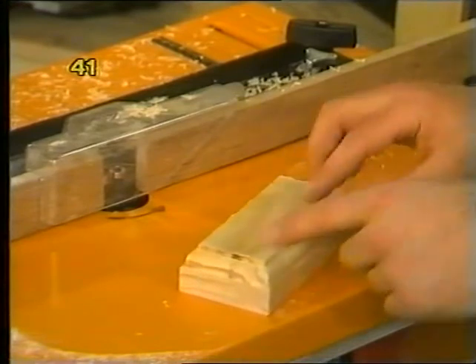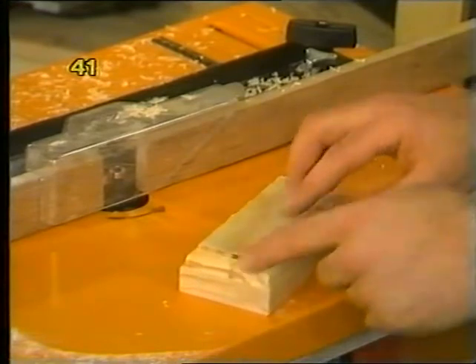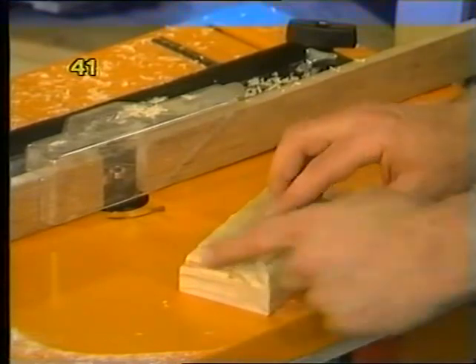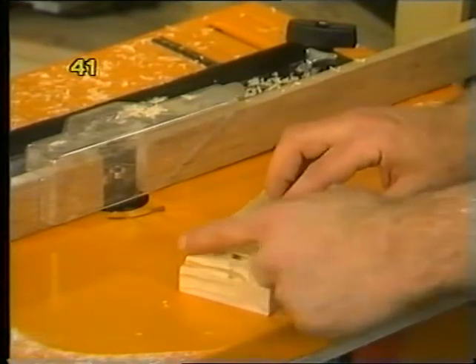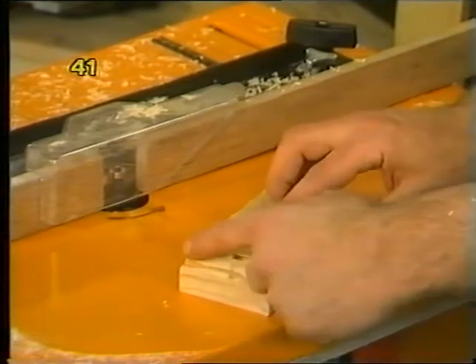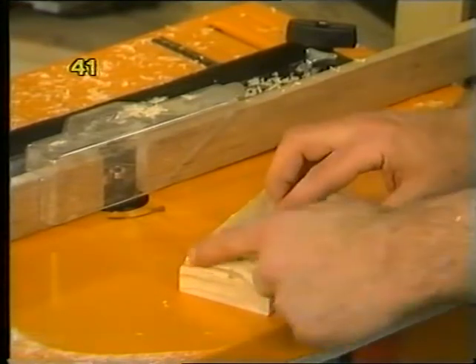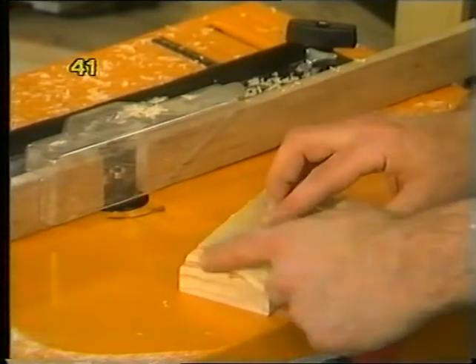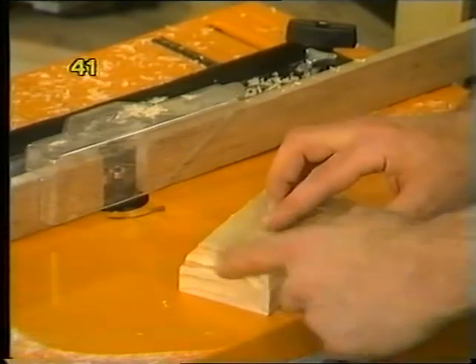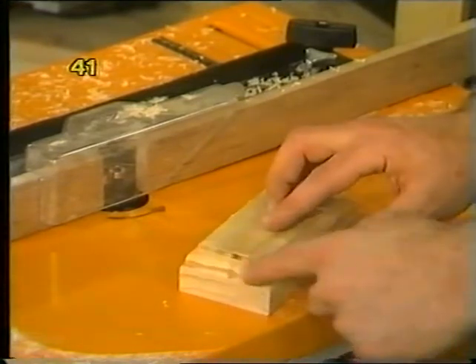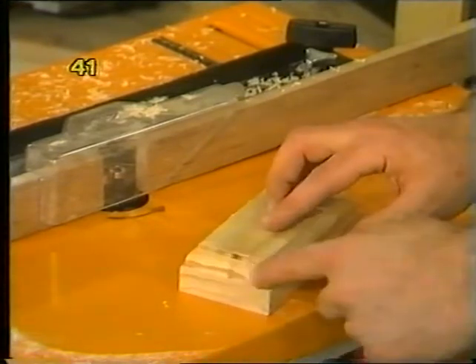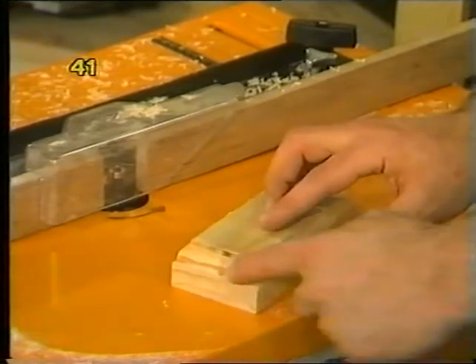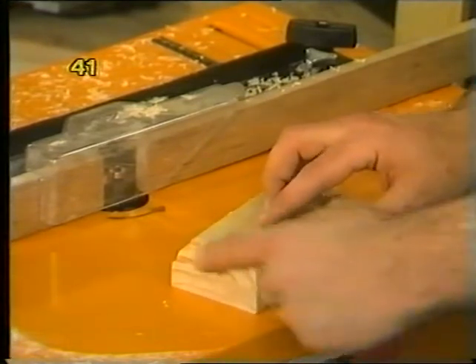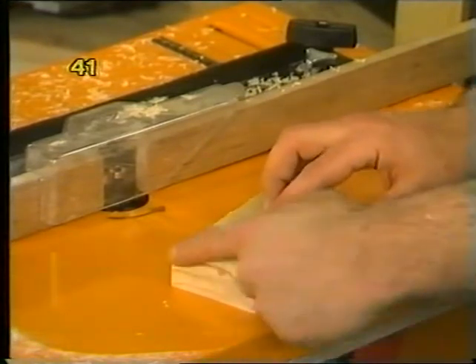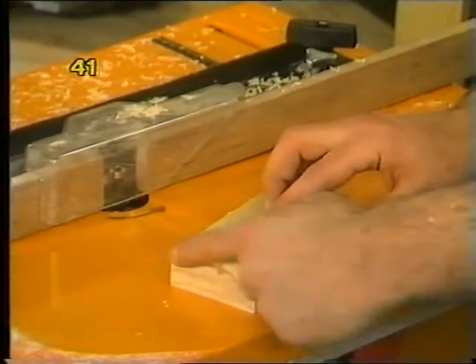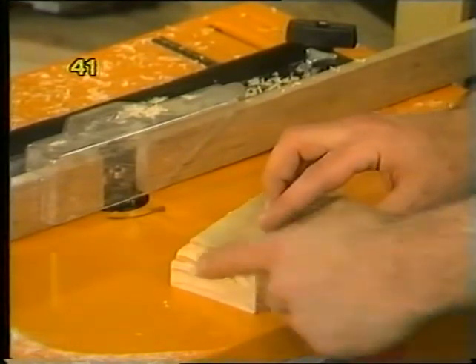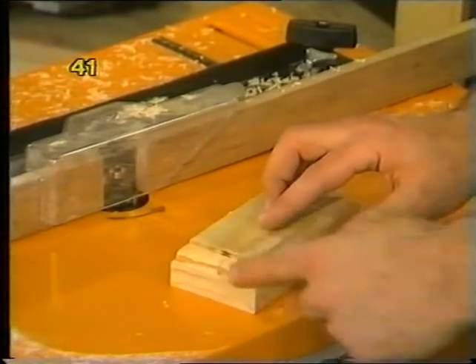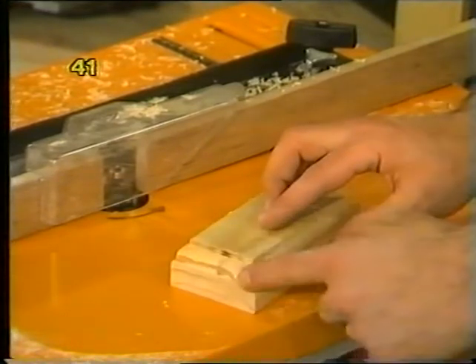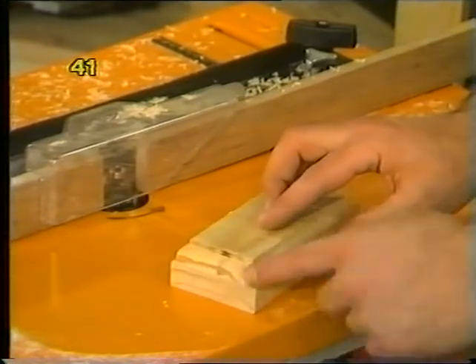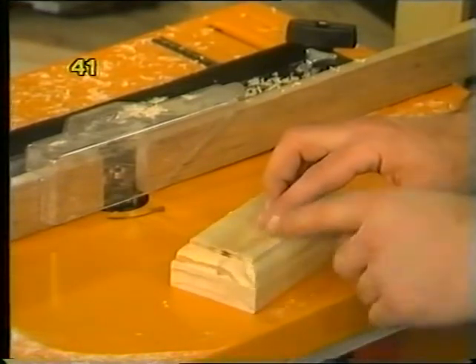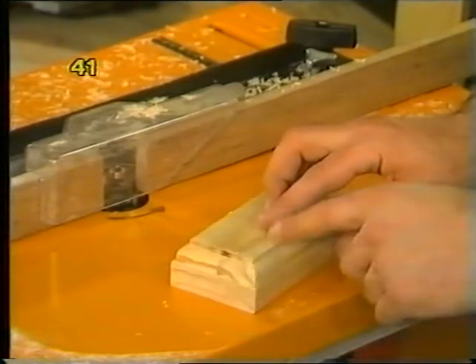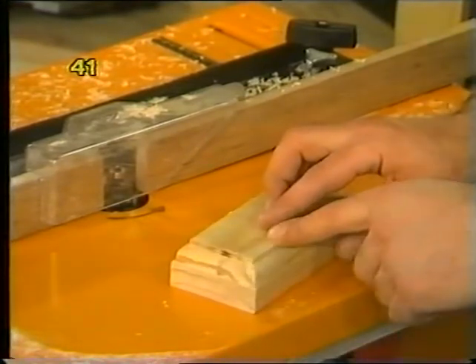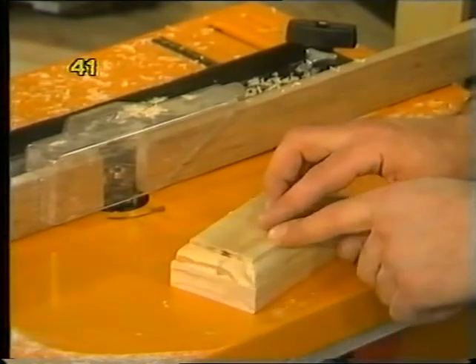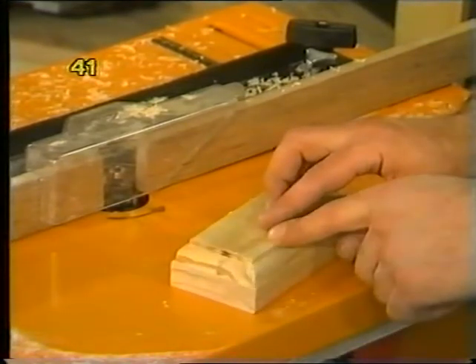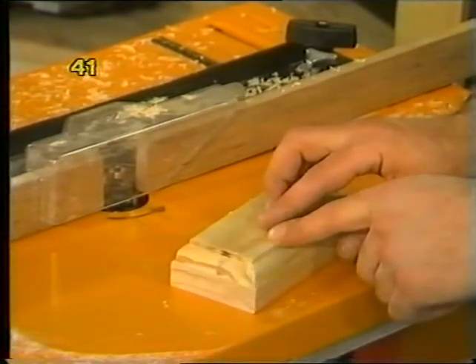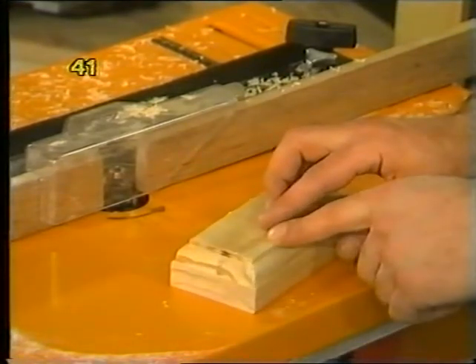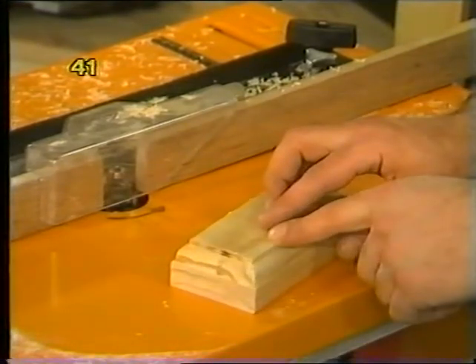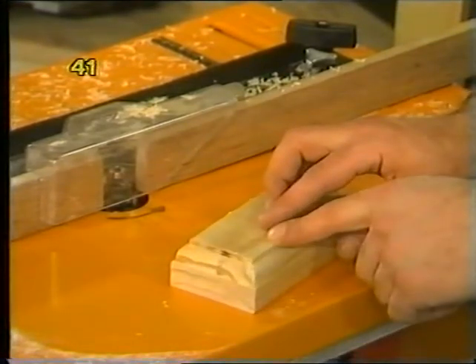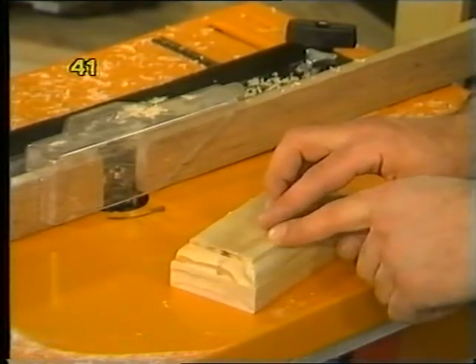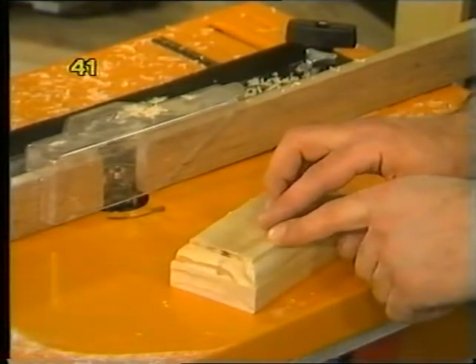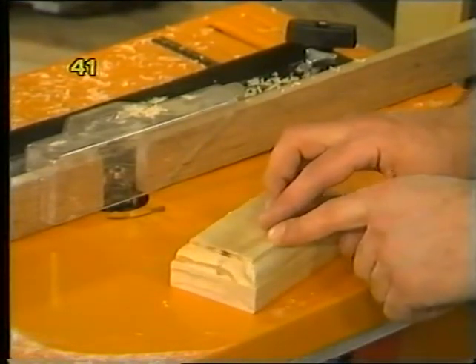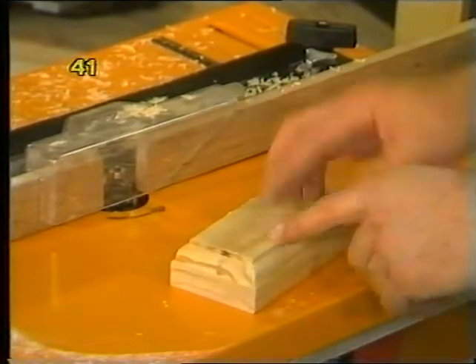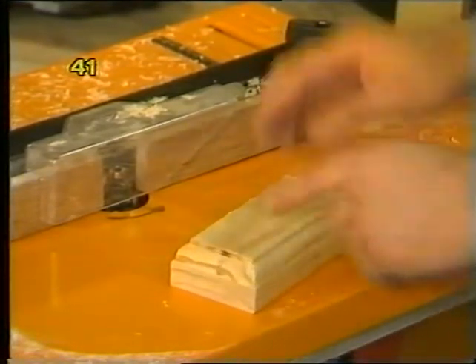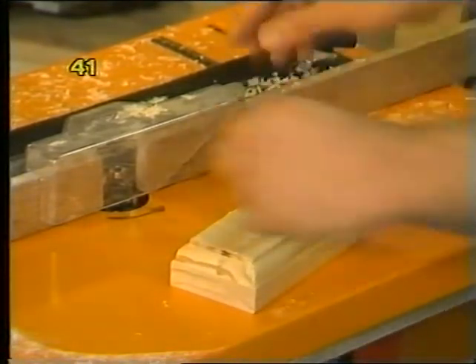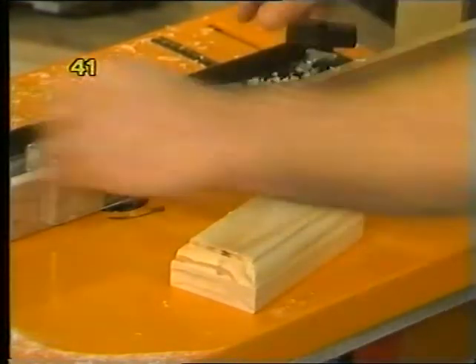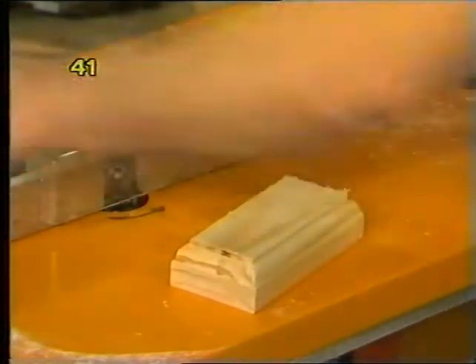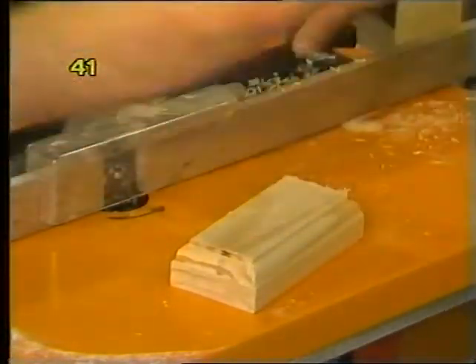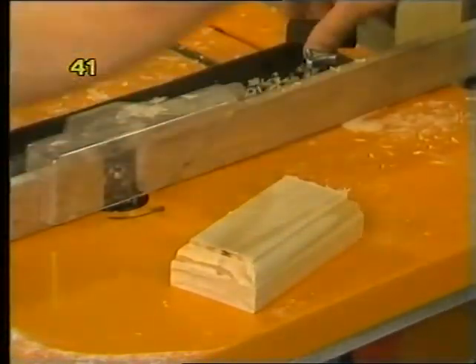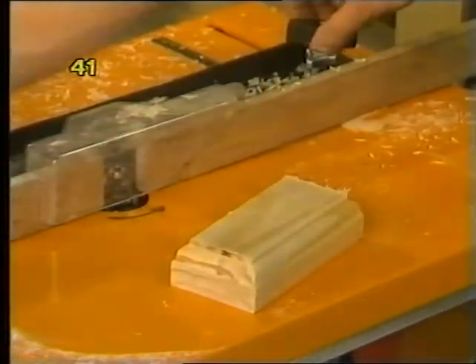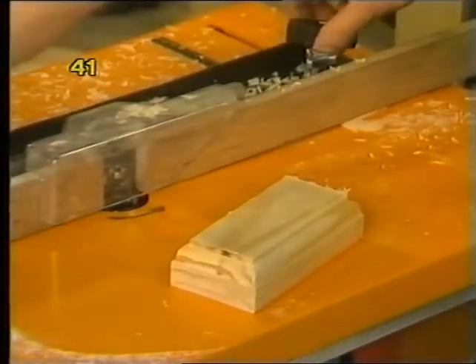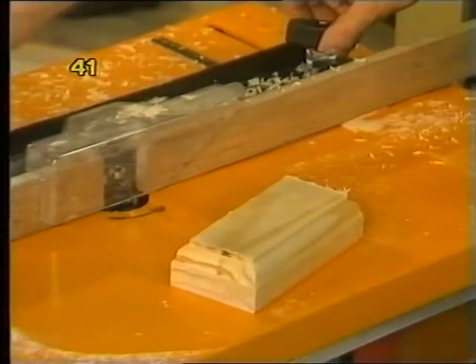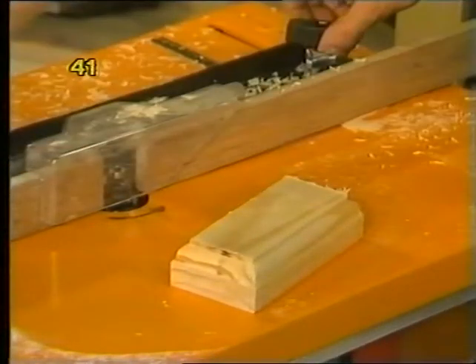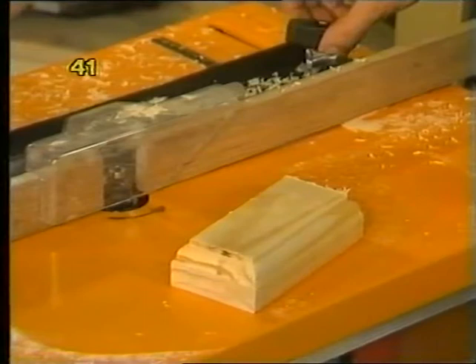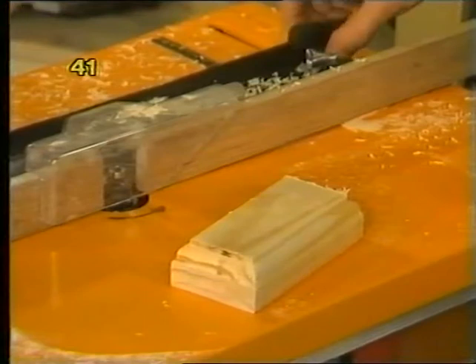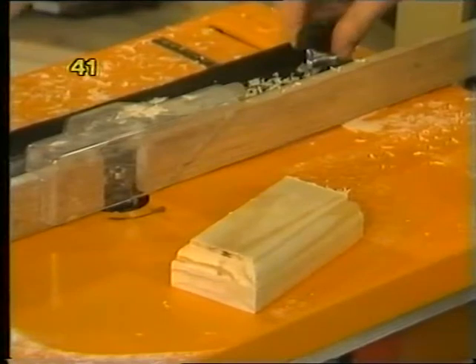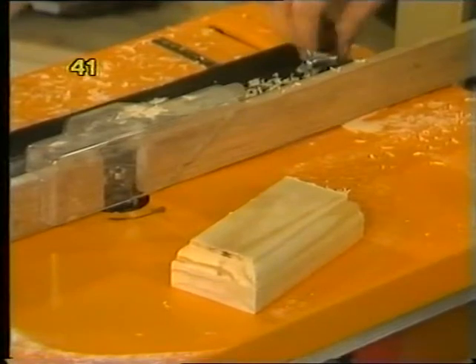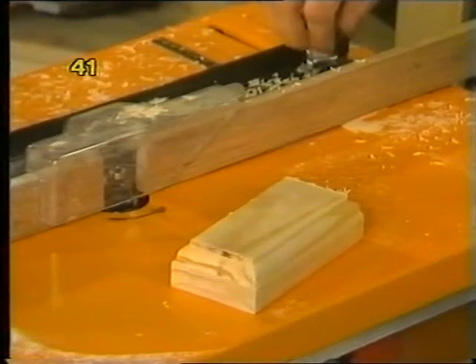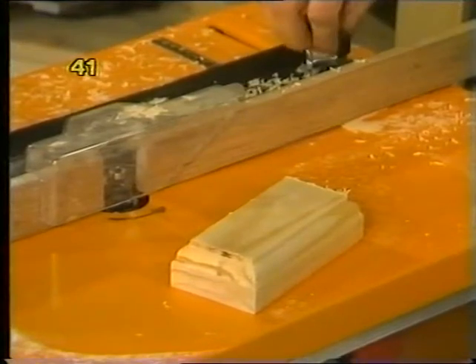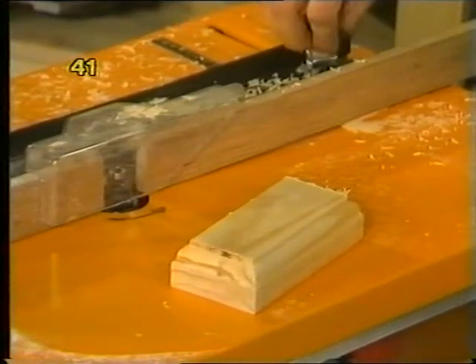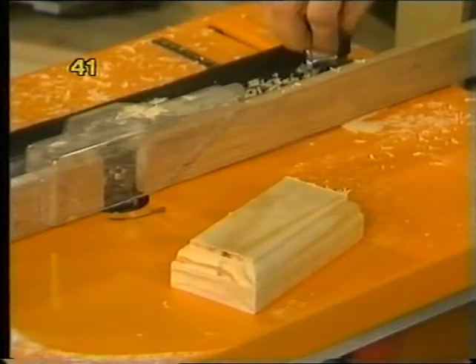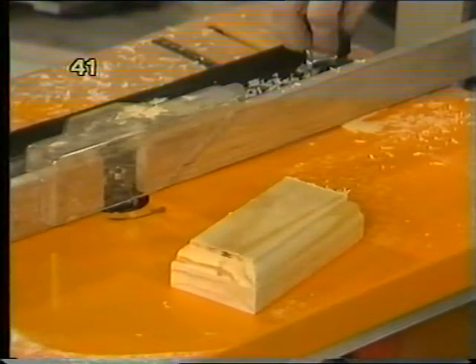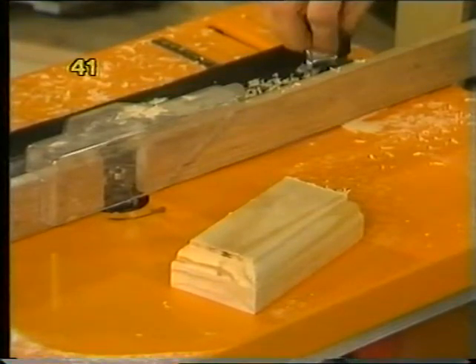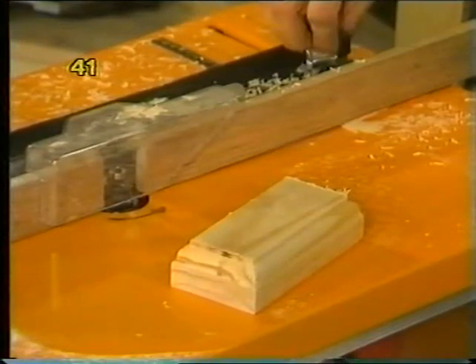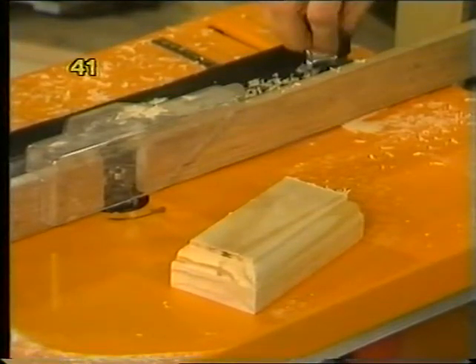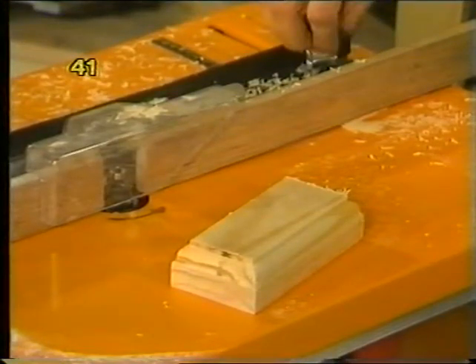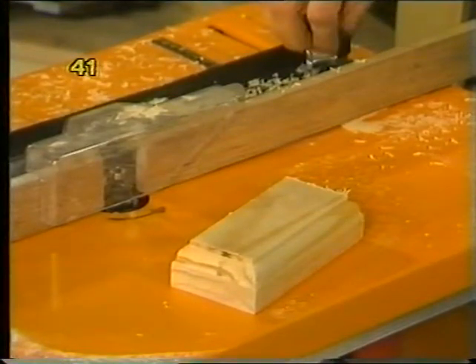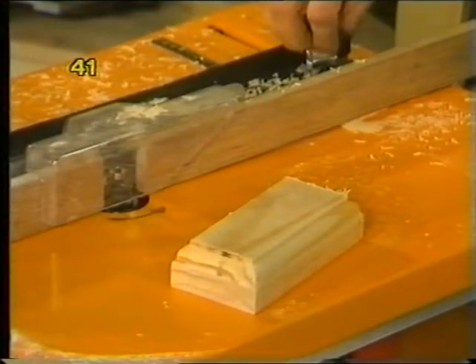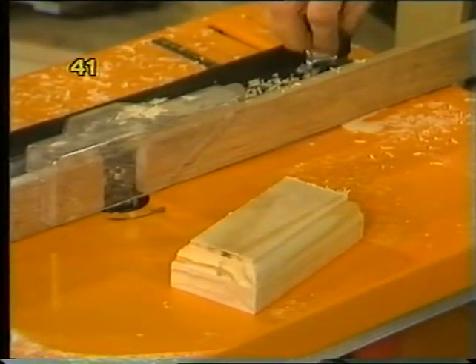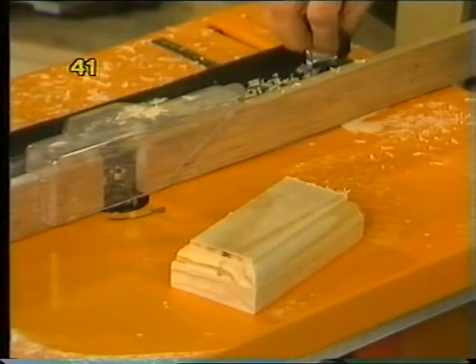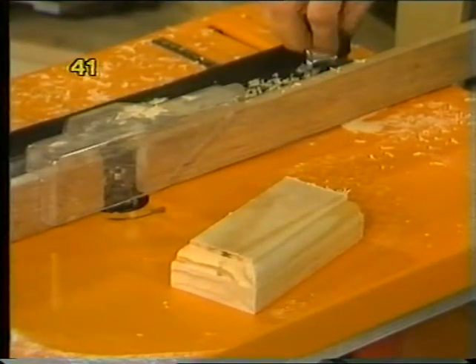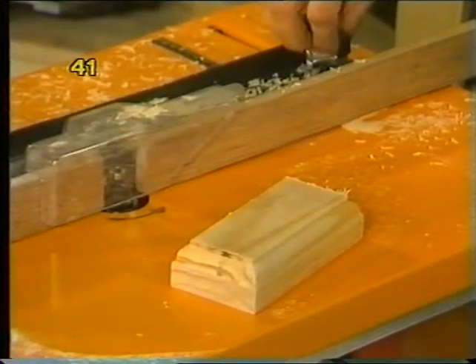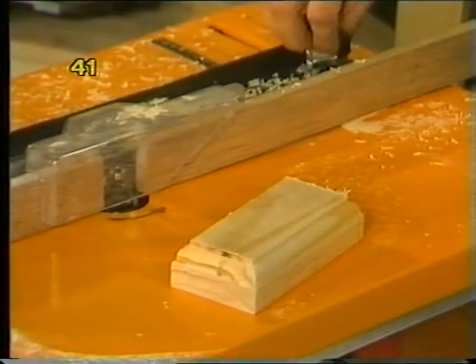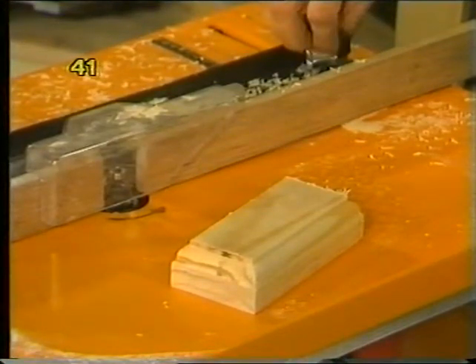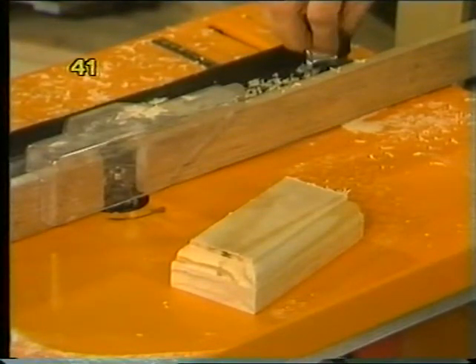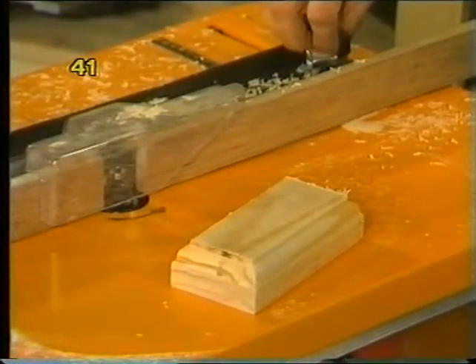You'll find the cross-grain work might not be right on the first pass, but when you get it closer to the pilot, you'll be just fine.